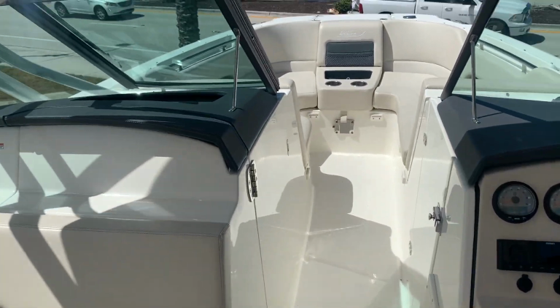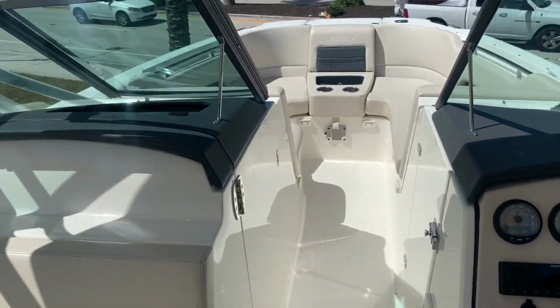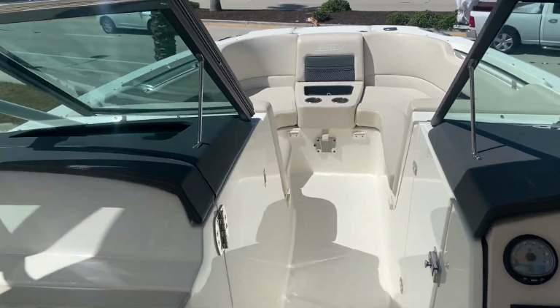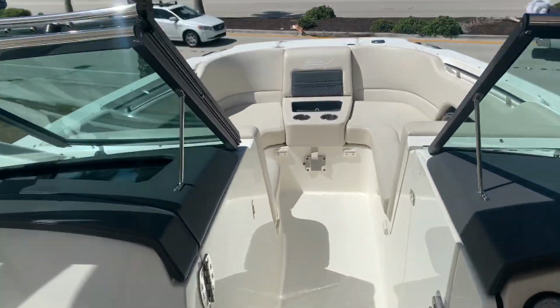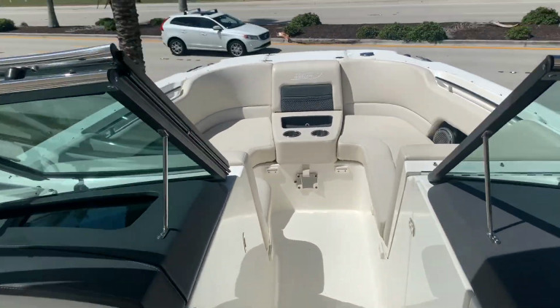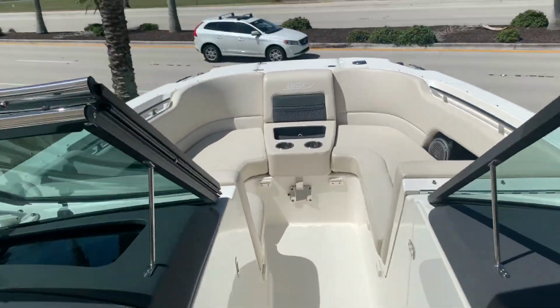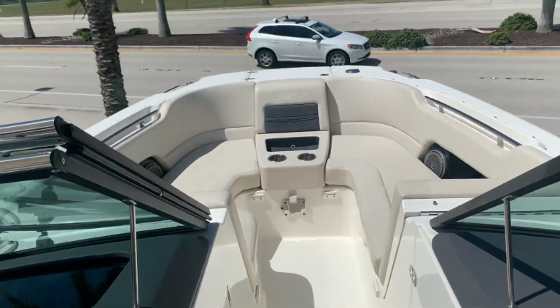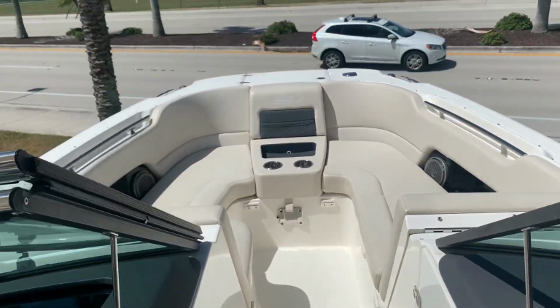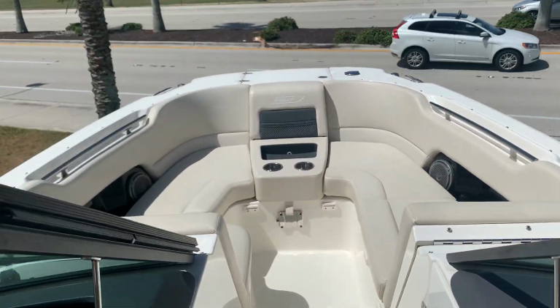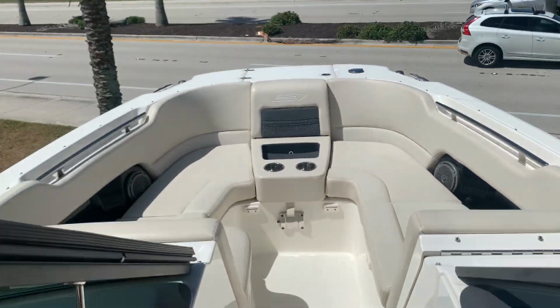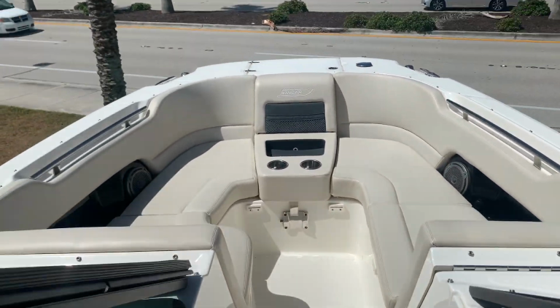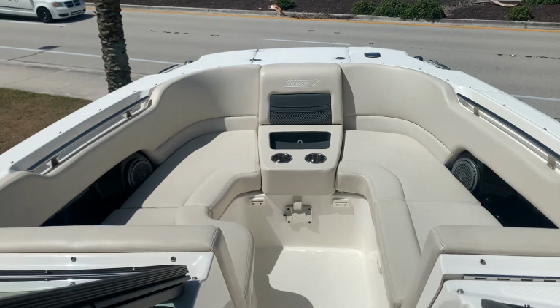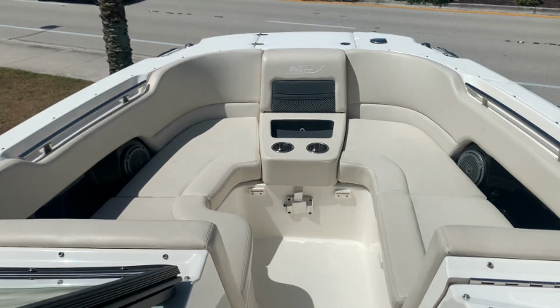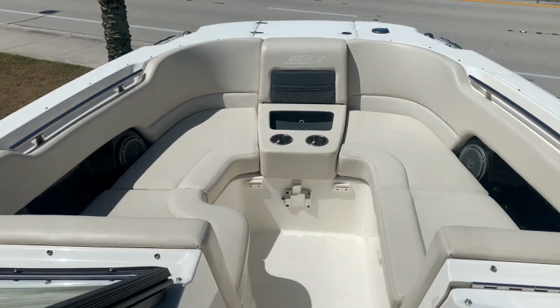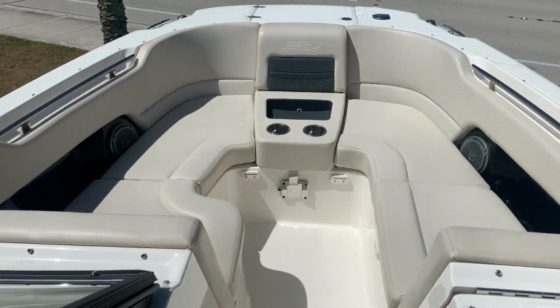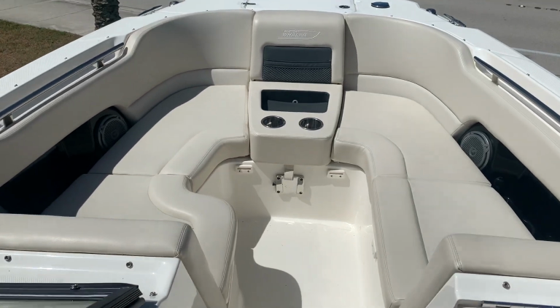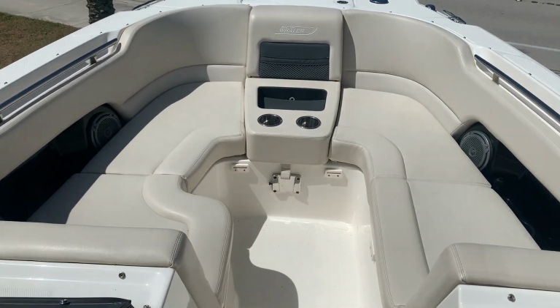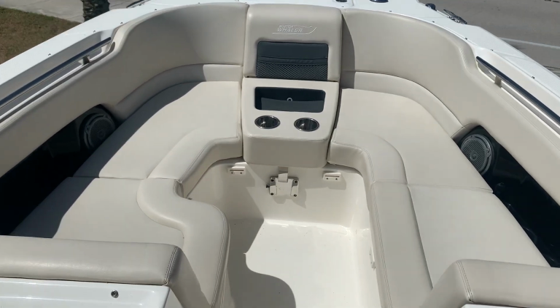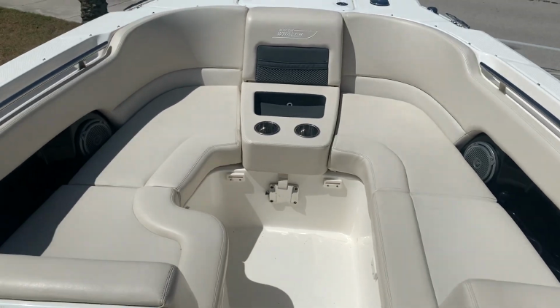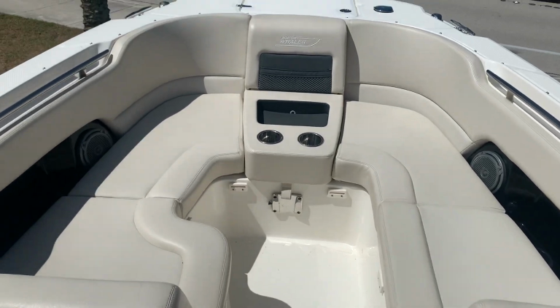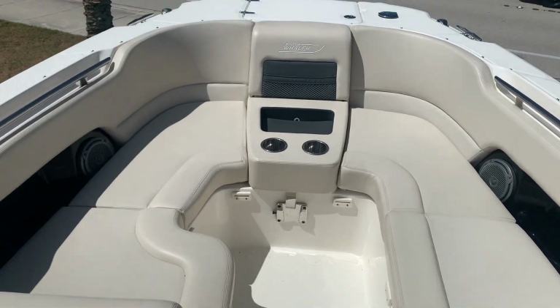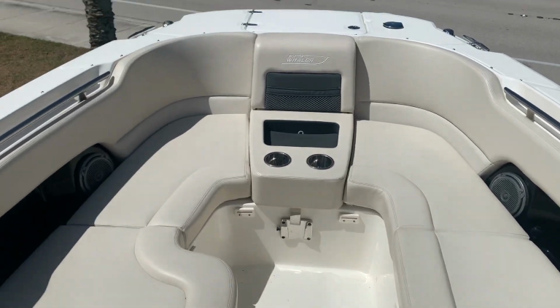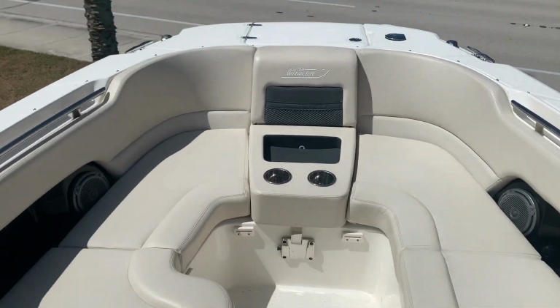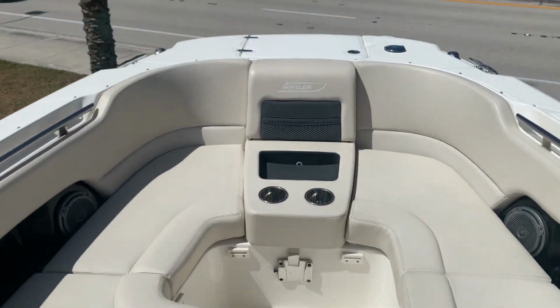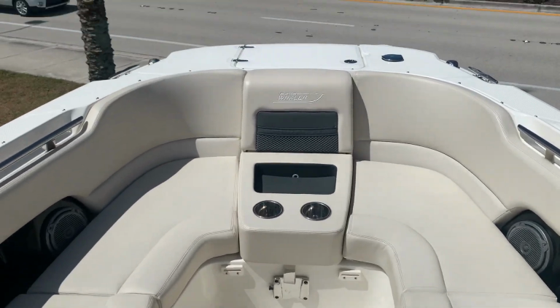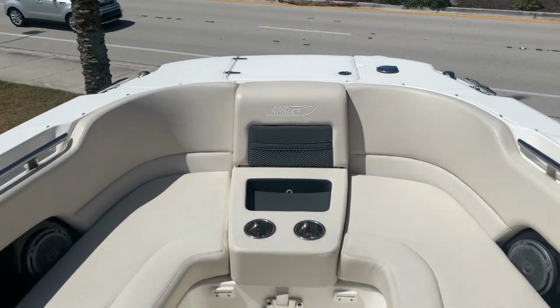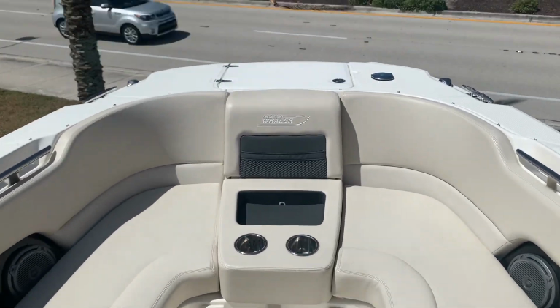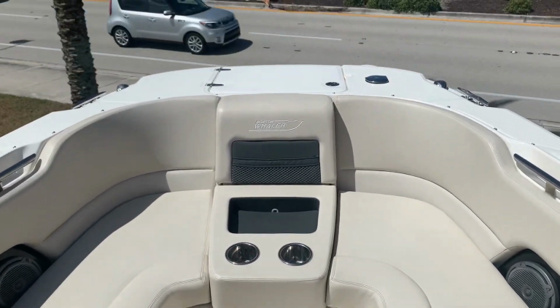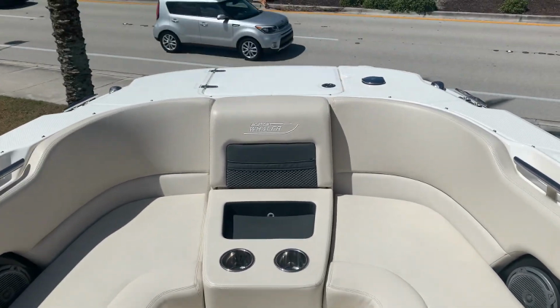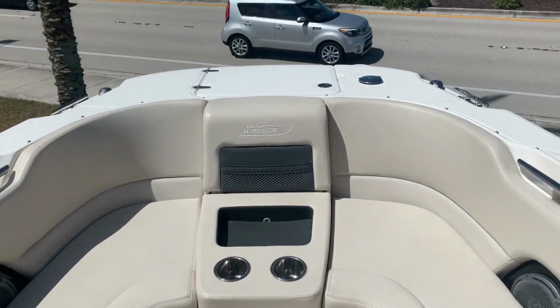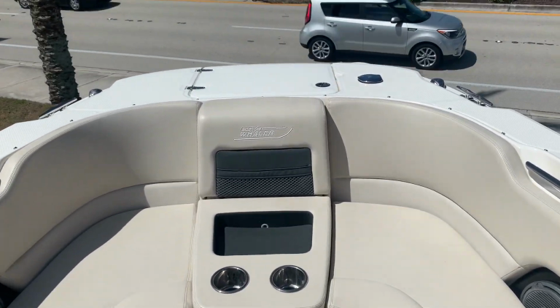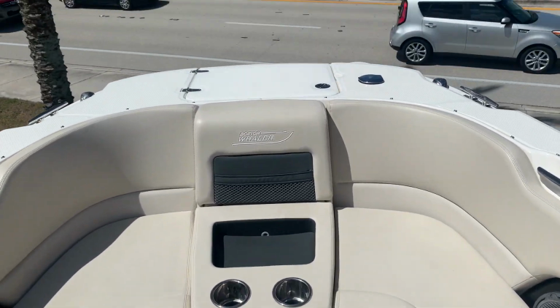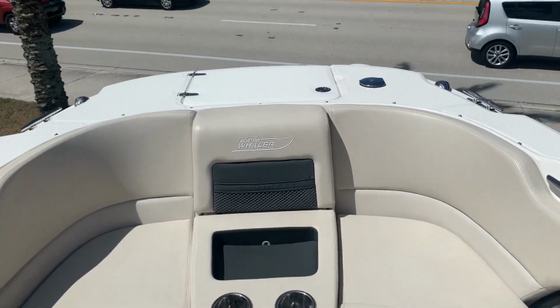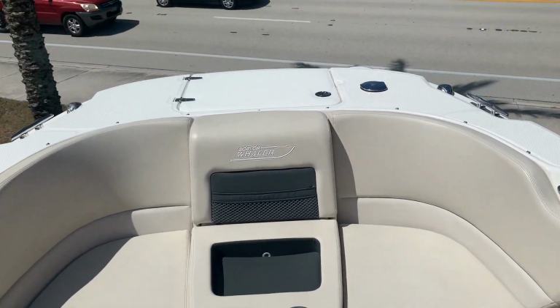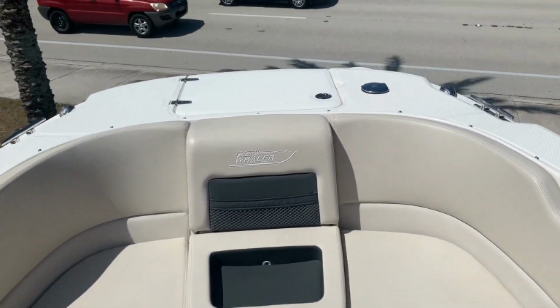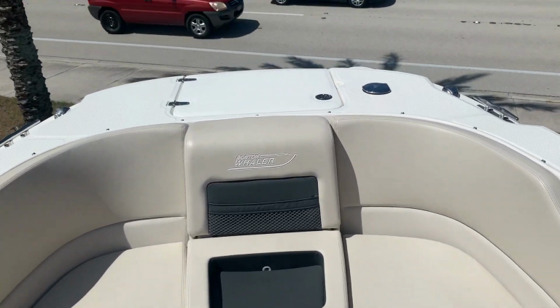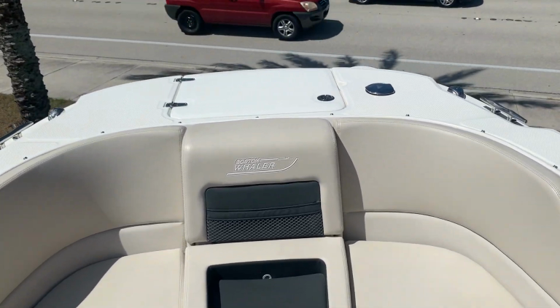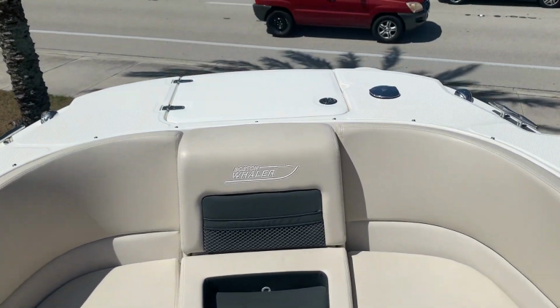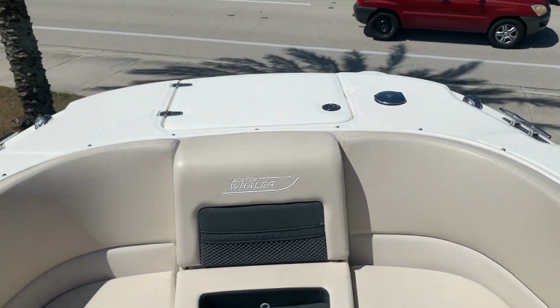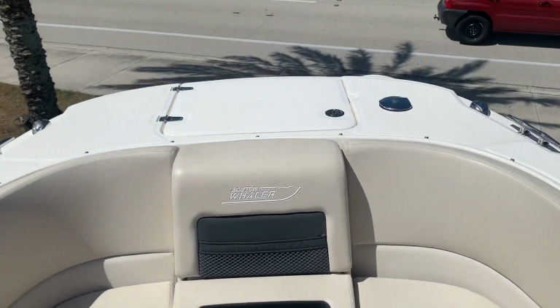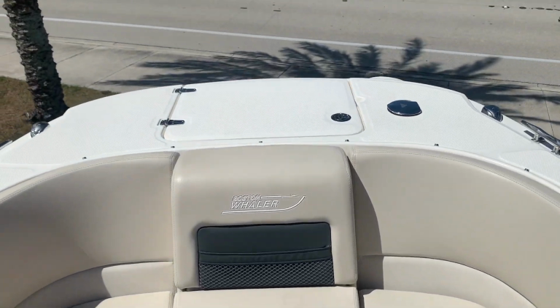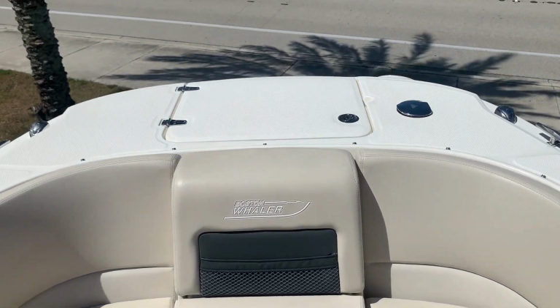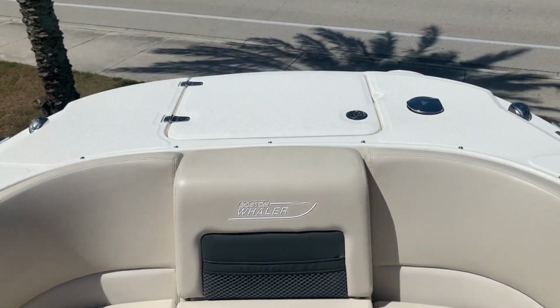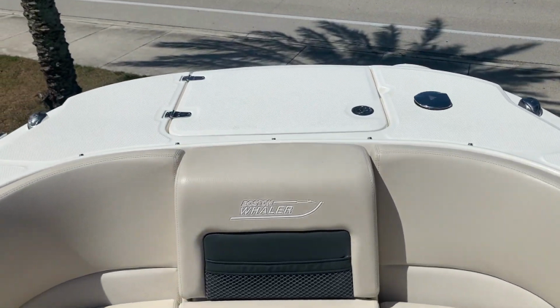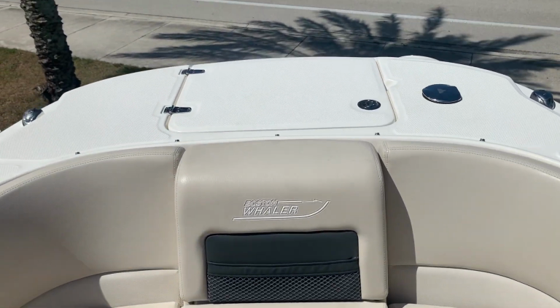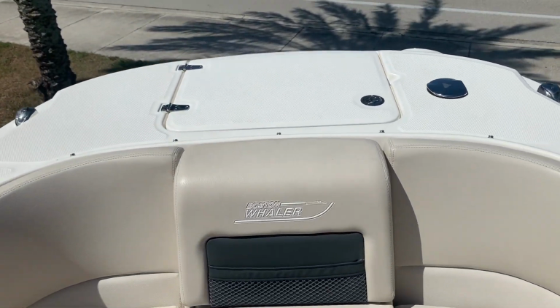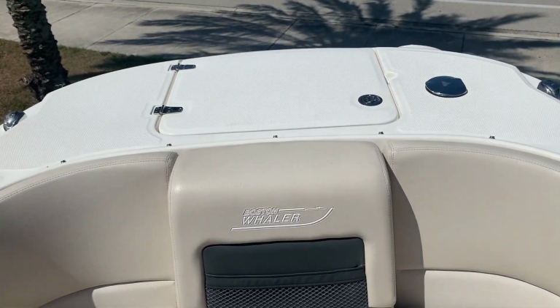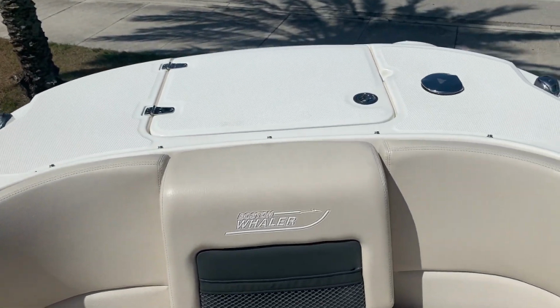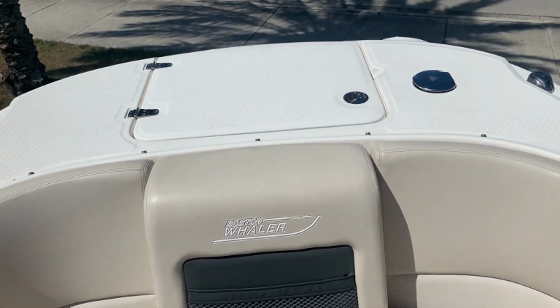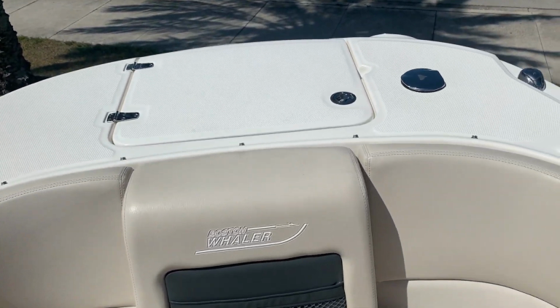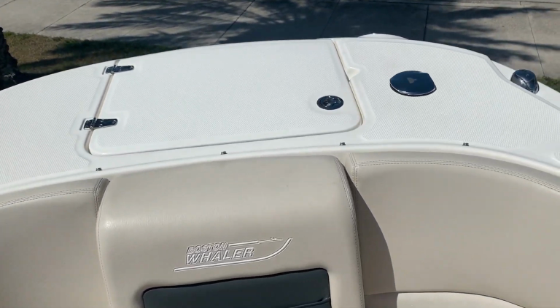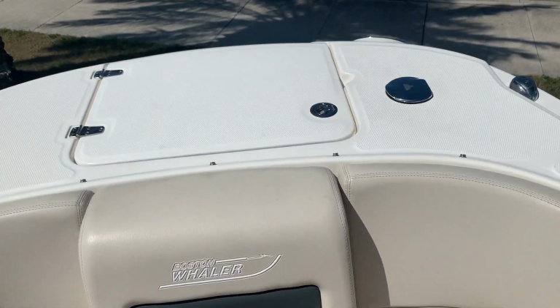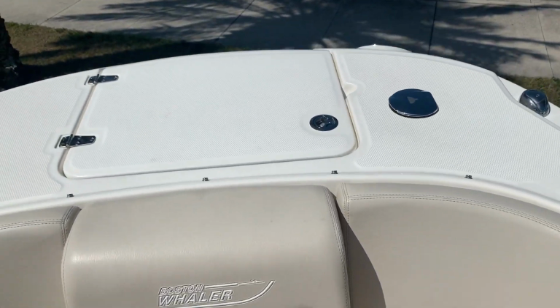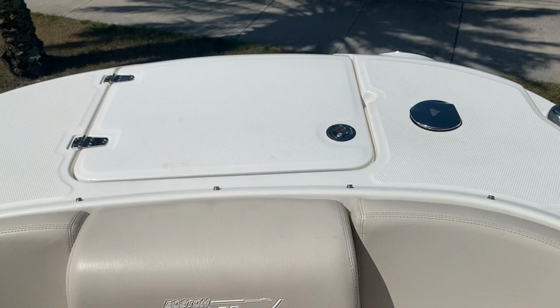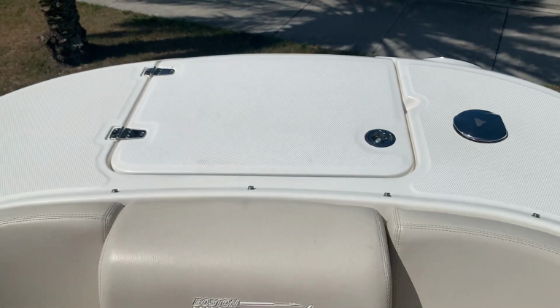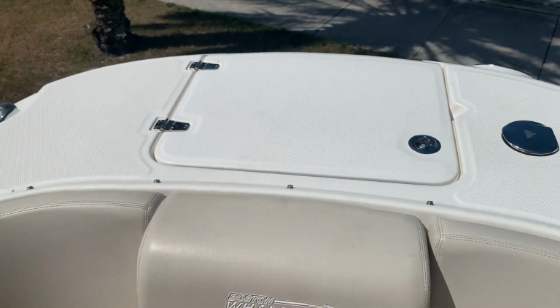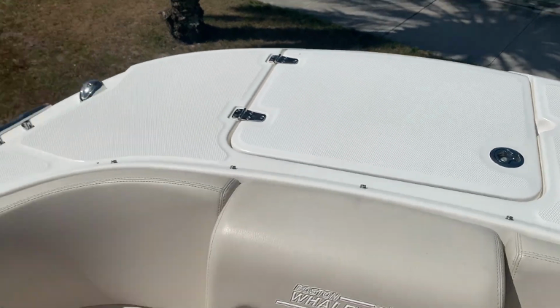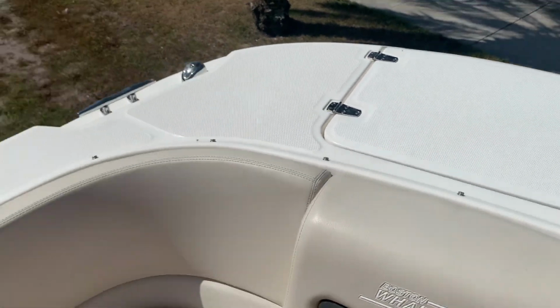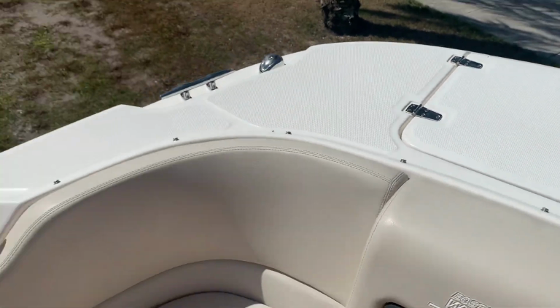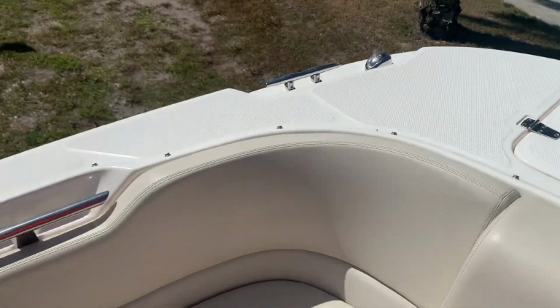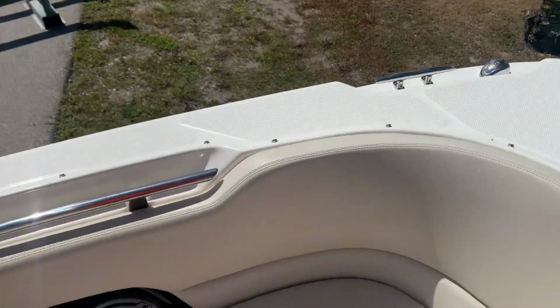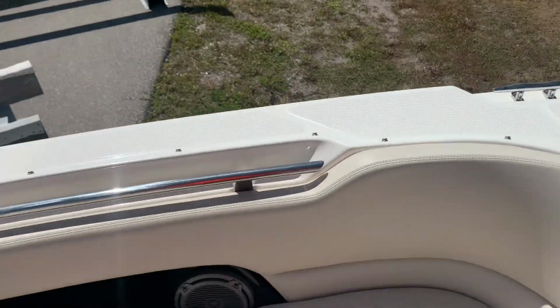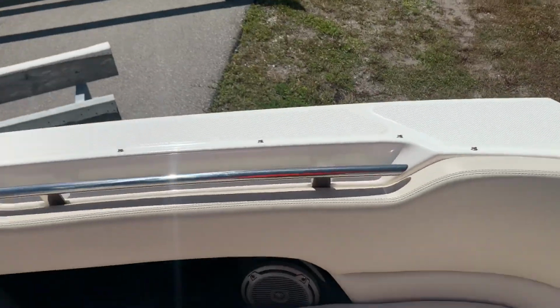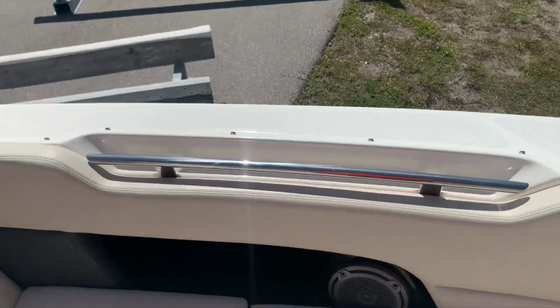And of course, you can see here the optional hardtop with a stainless steel windshield all the way around. Up front, very comfortable seating here. Lots of storage. This one does have the windlass as well. Fresh water system.